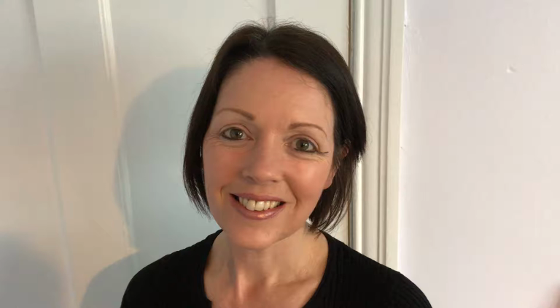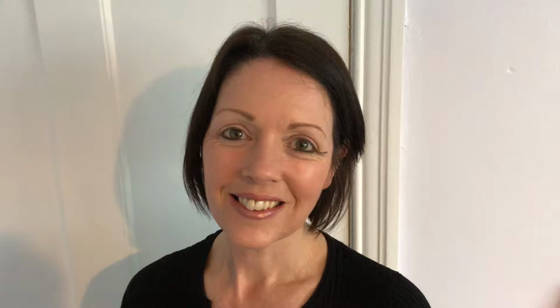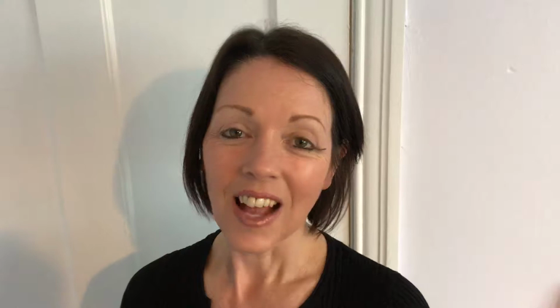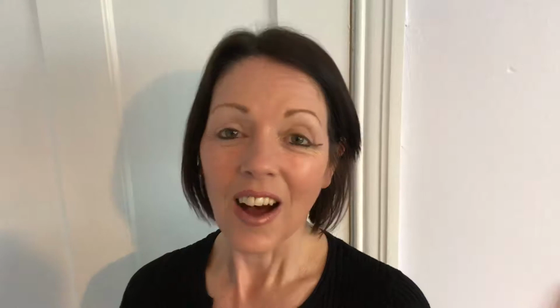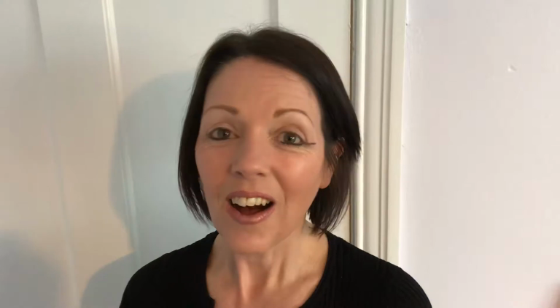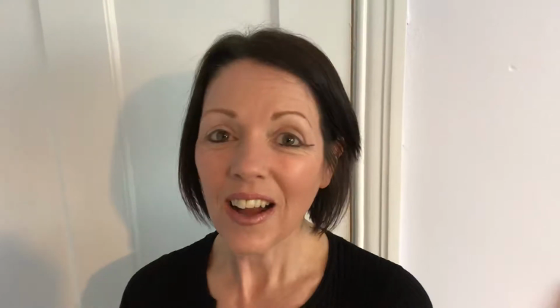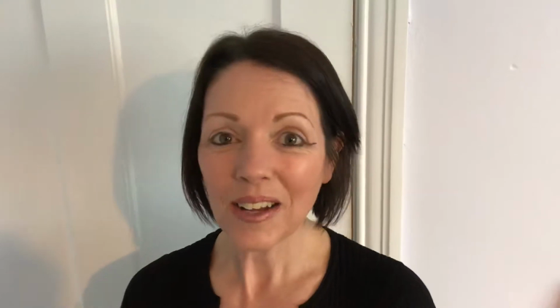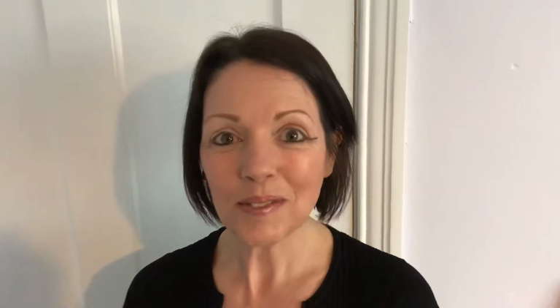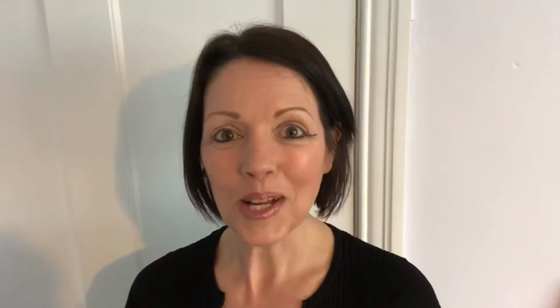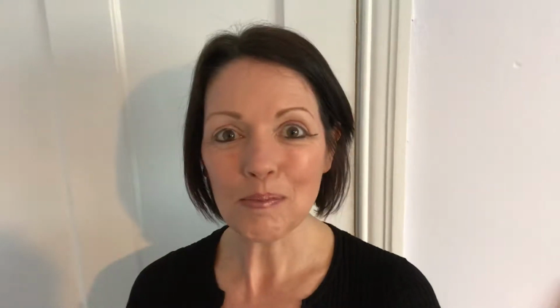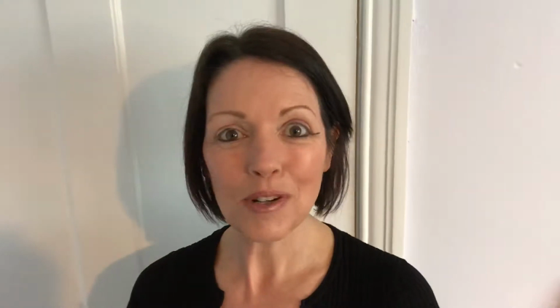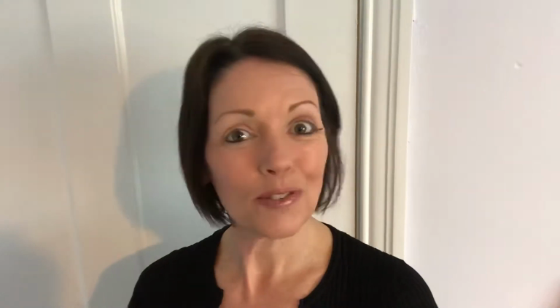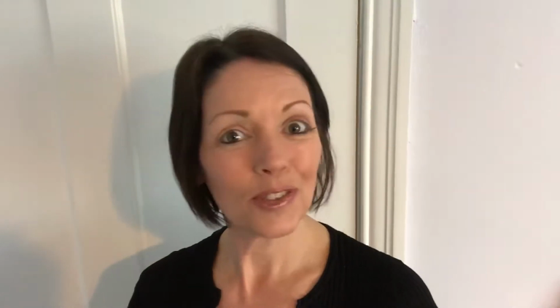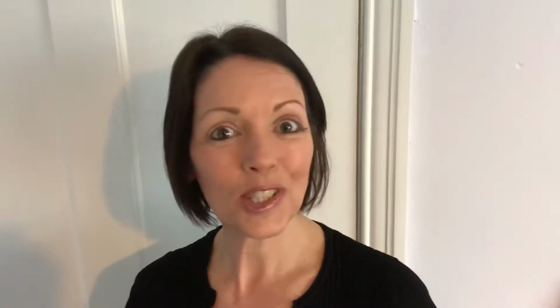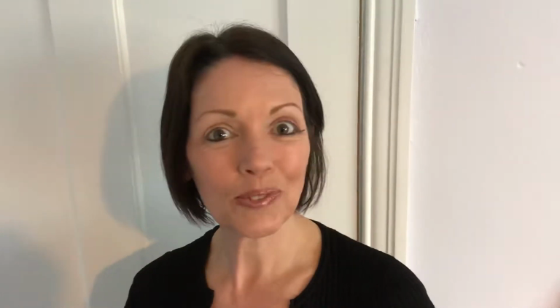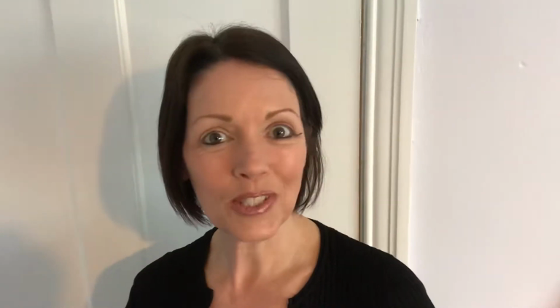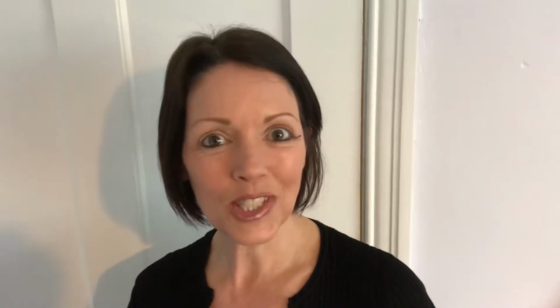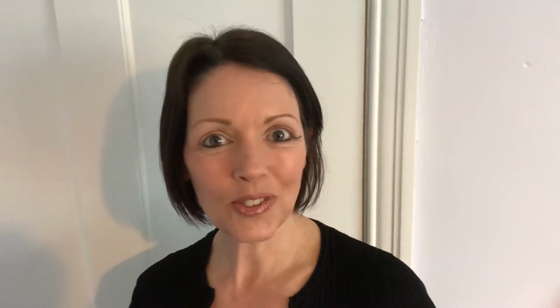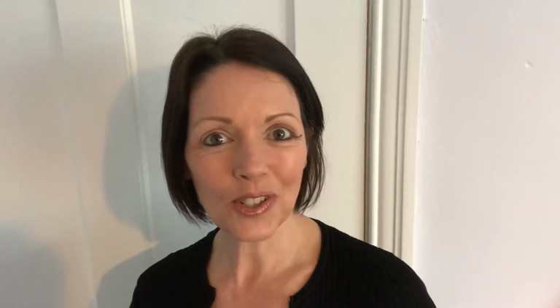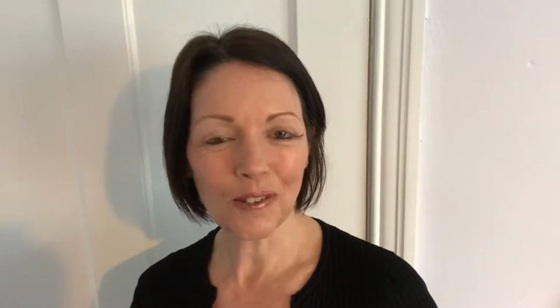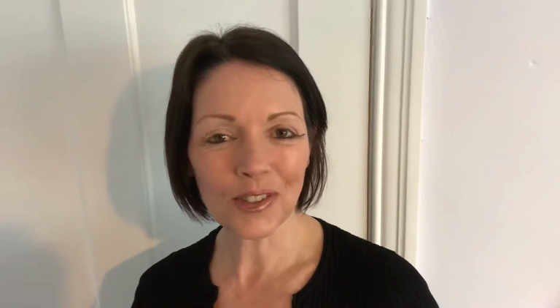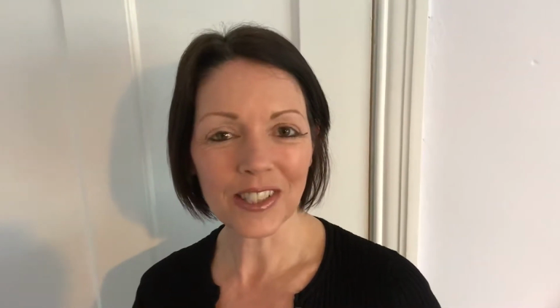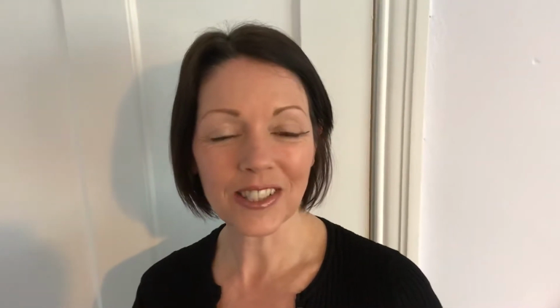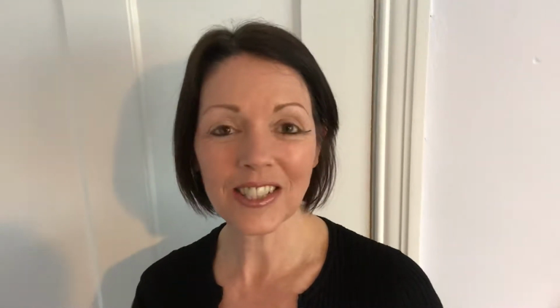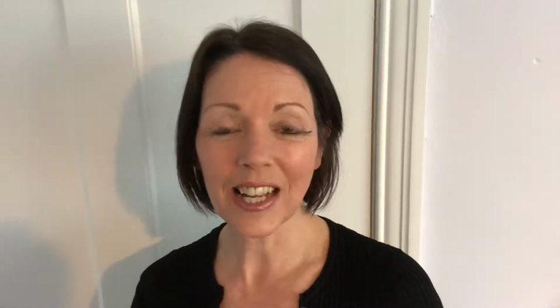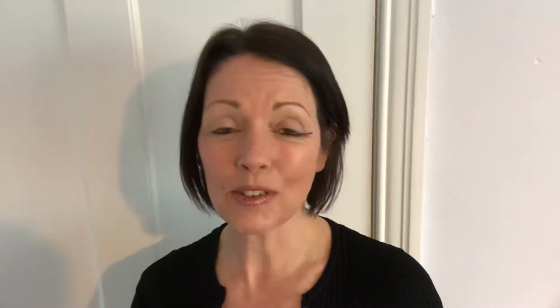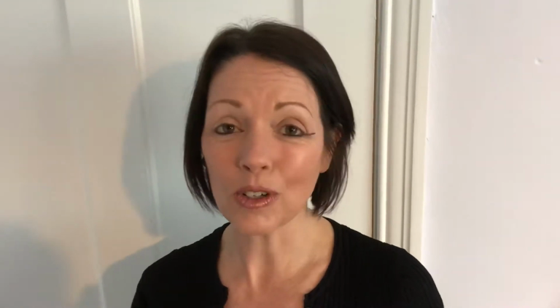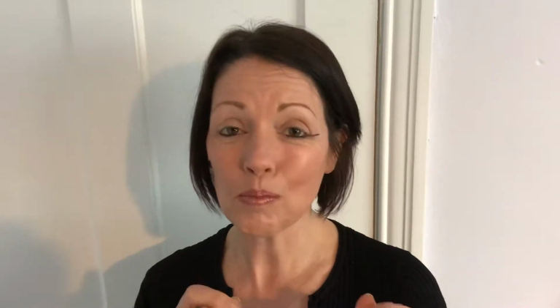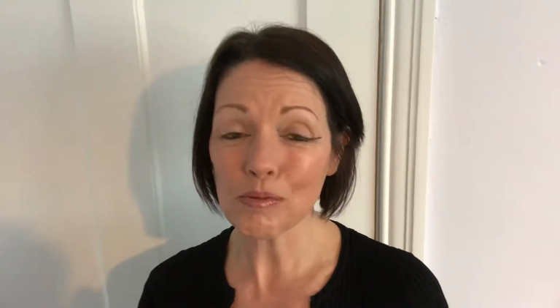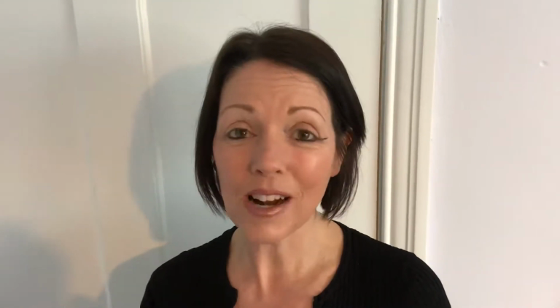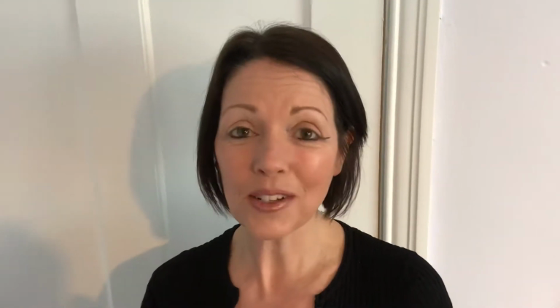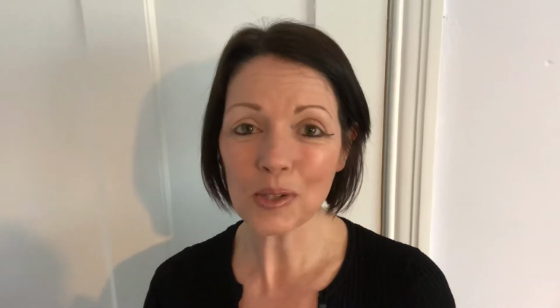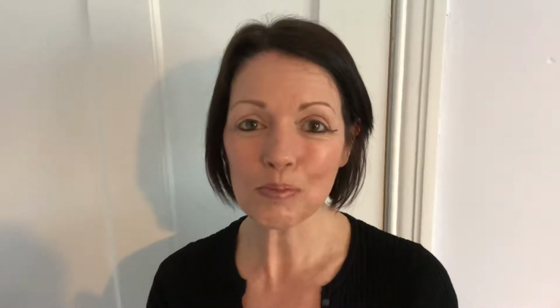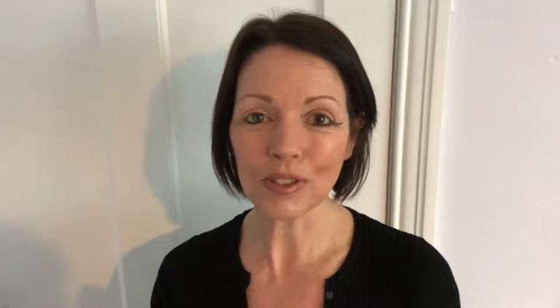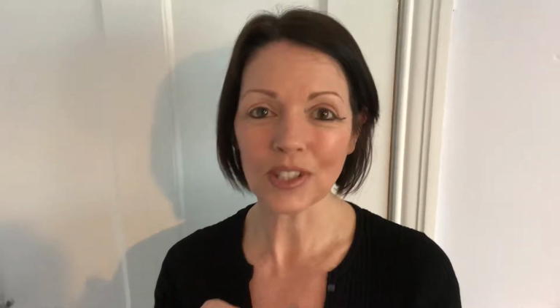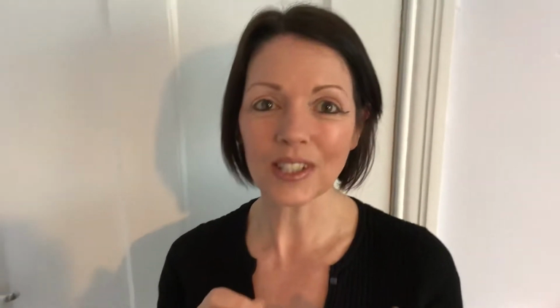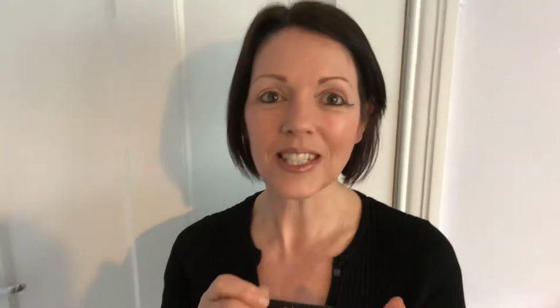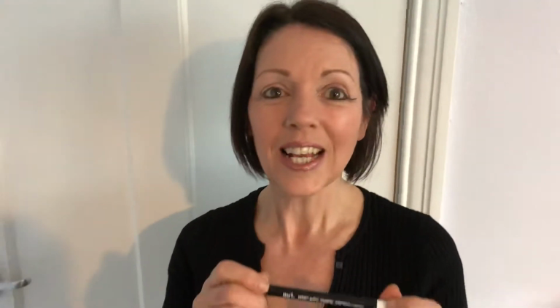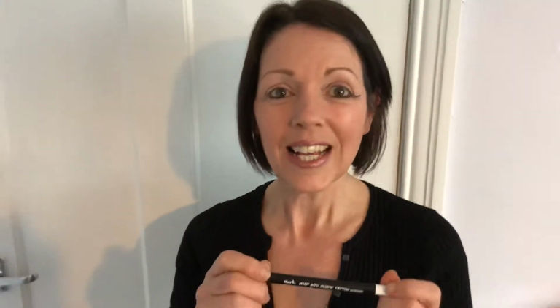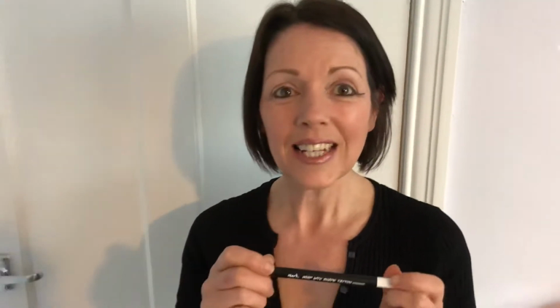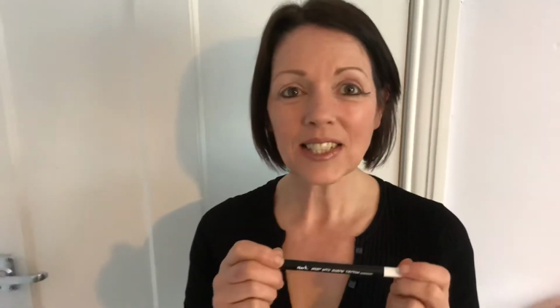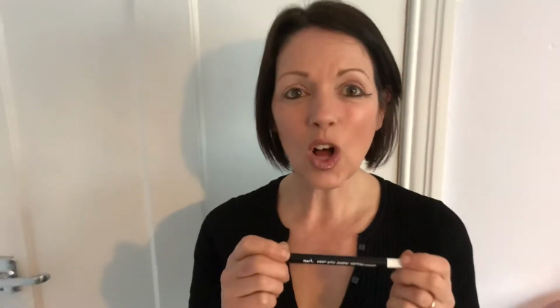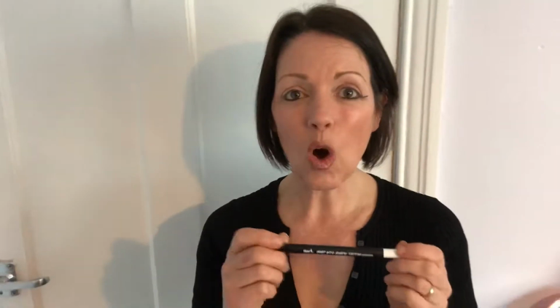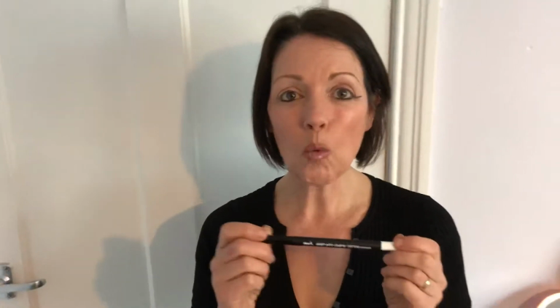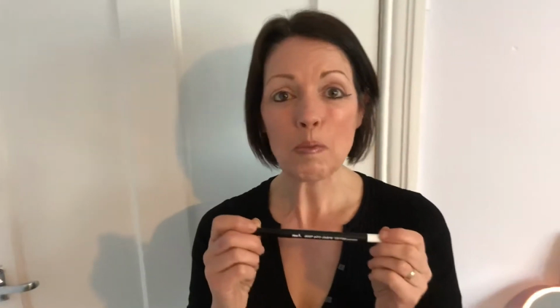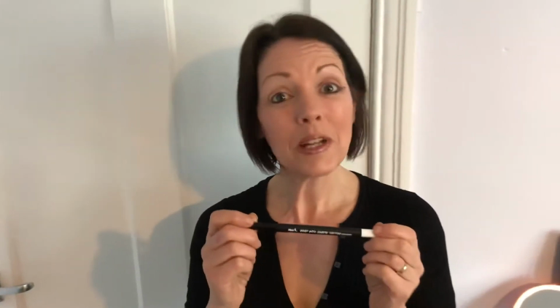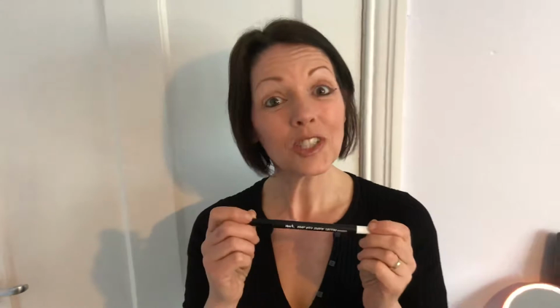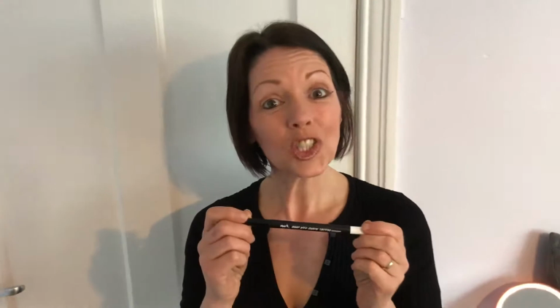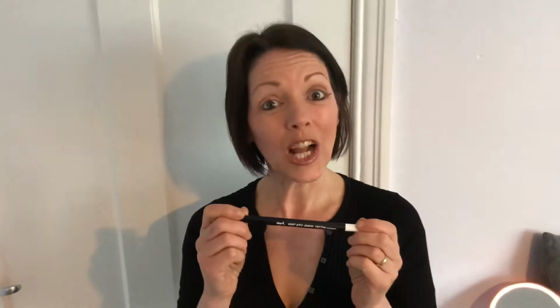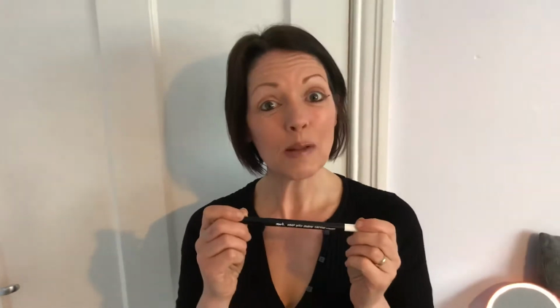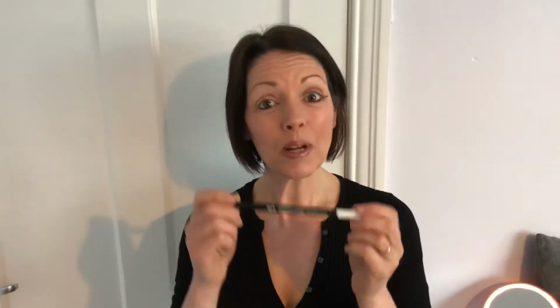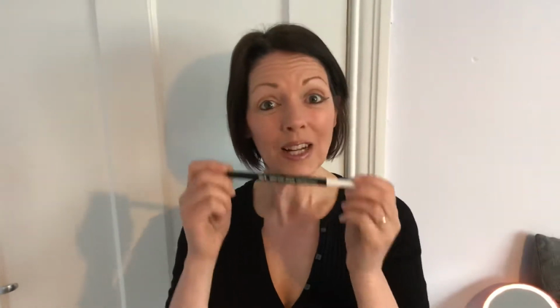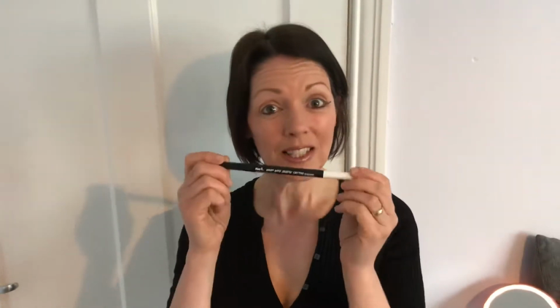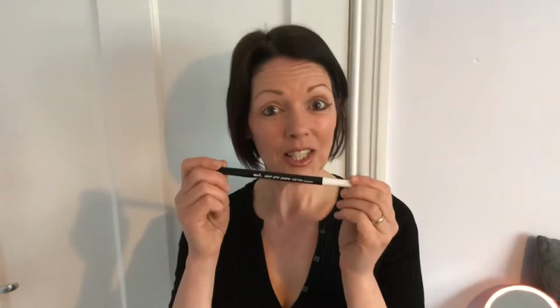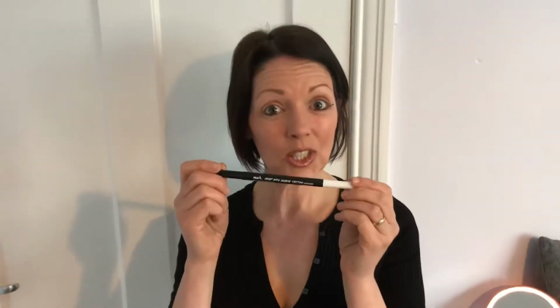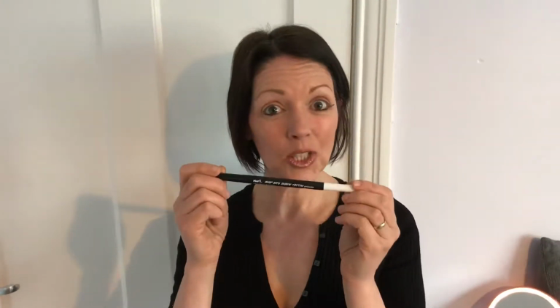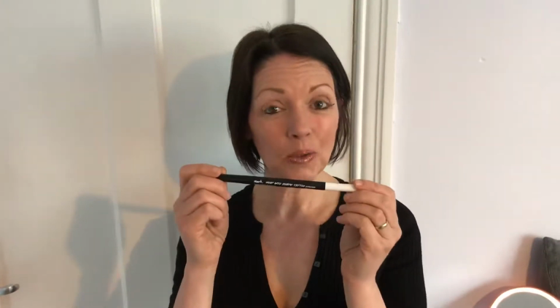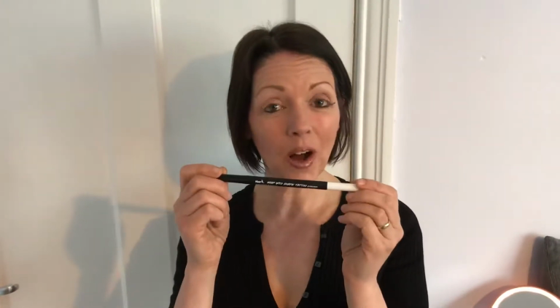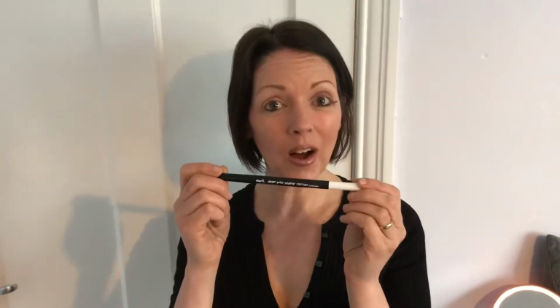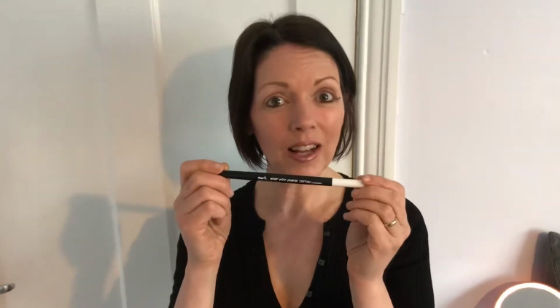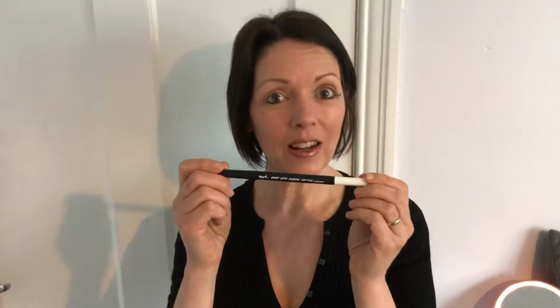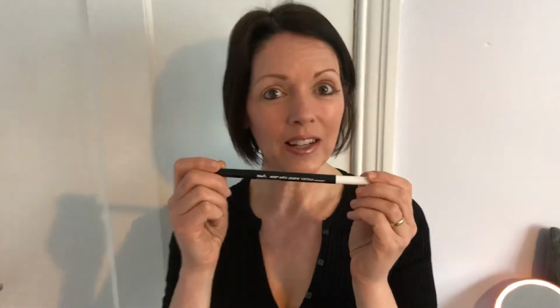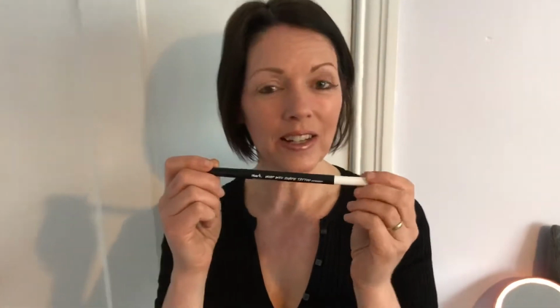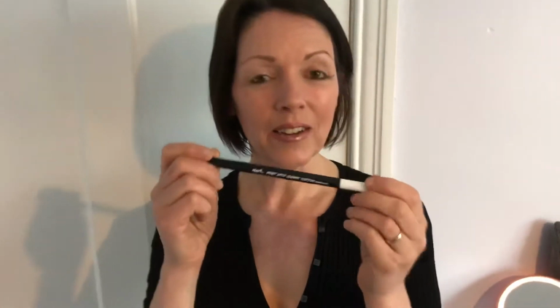Hi, I'm Debra from Cosmetics for Confidence. Today I've got a brand new product — it's our Whipping to Shape Tattoo Eyeliner.